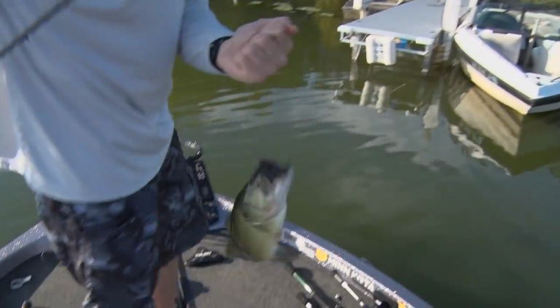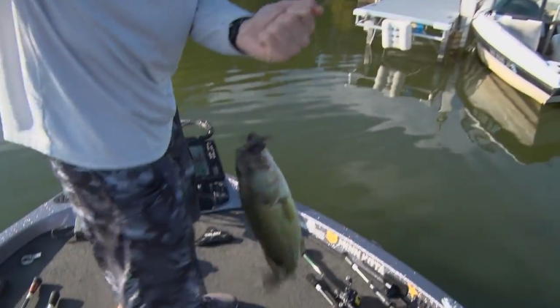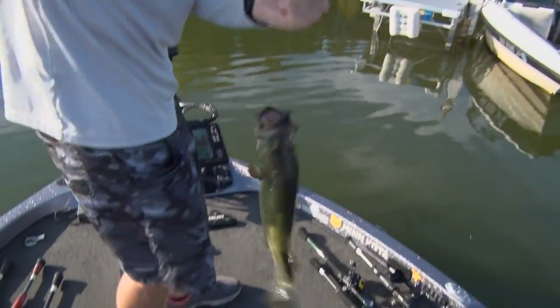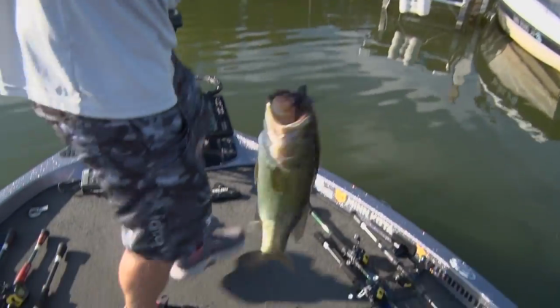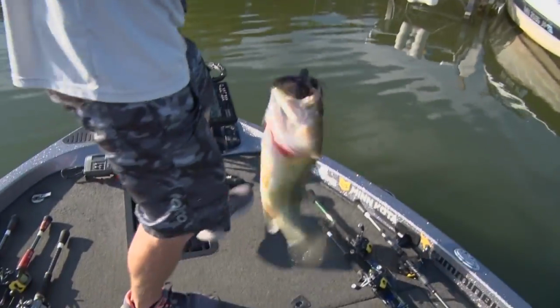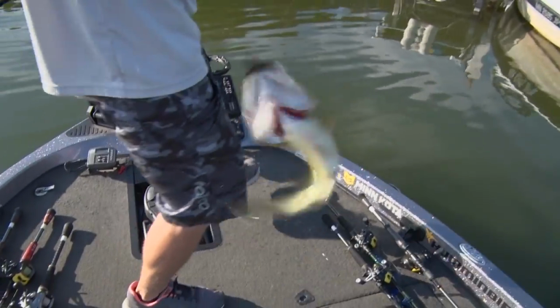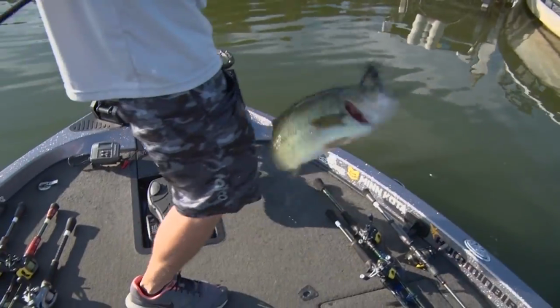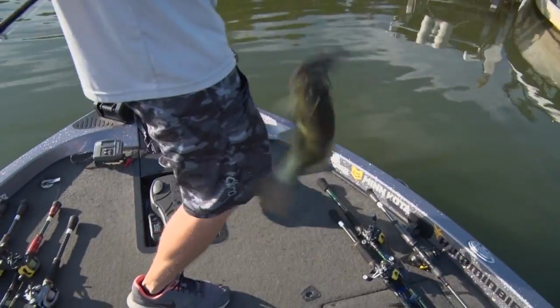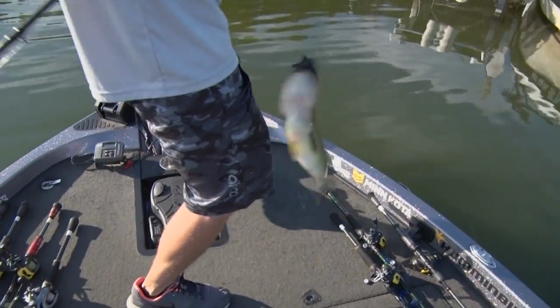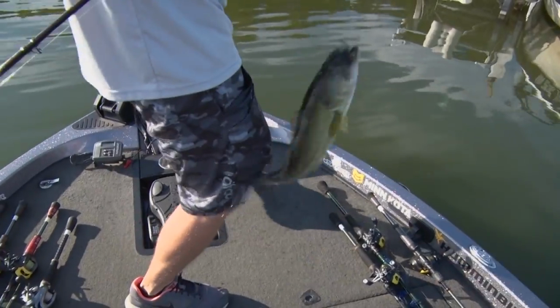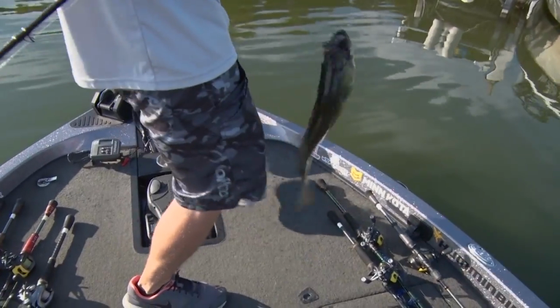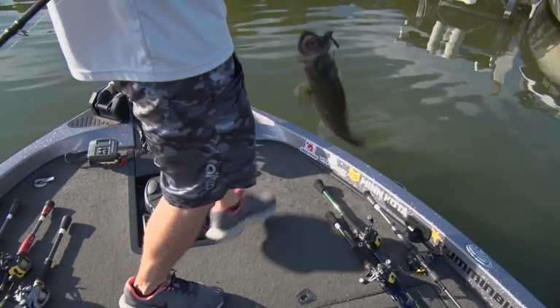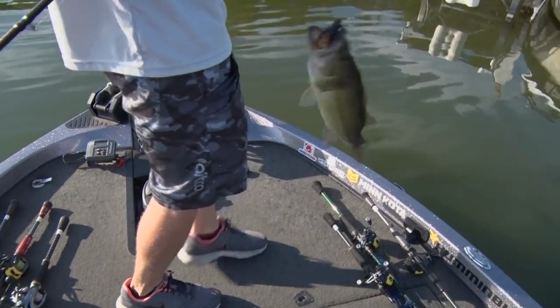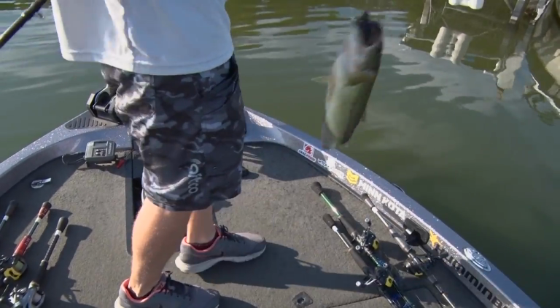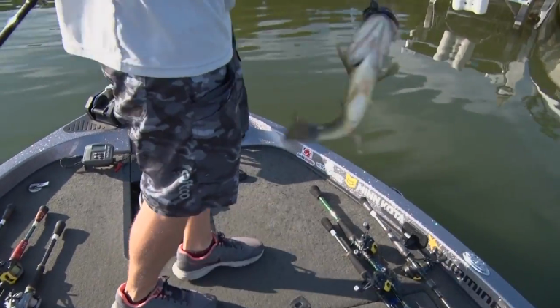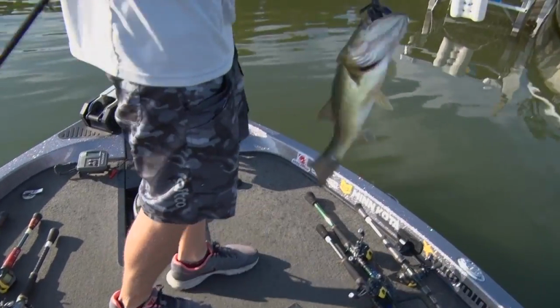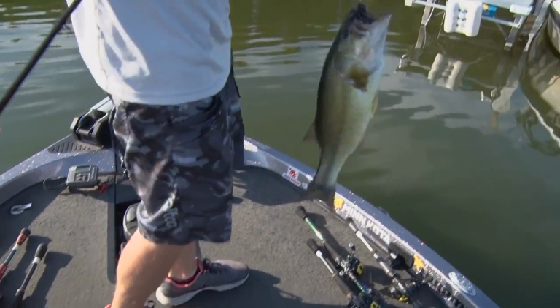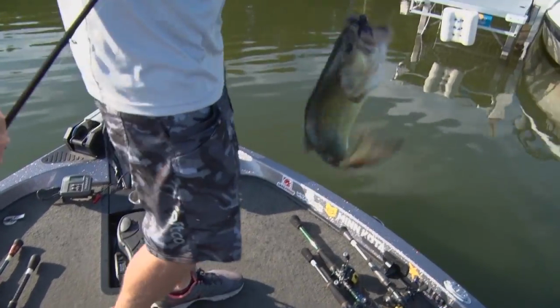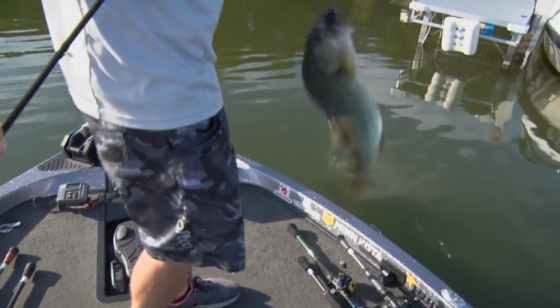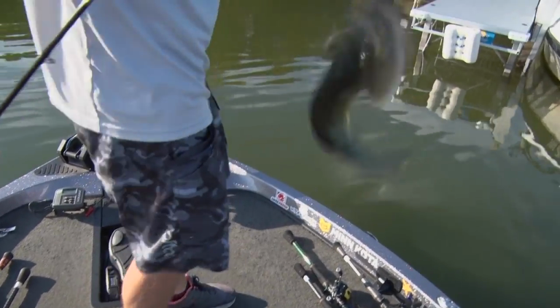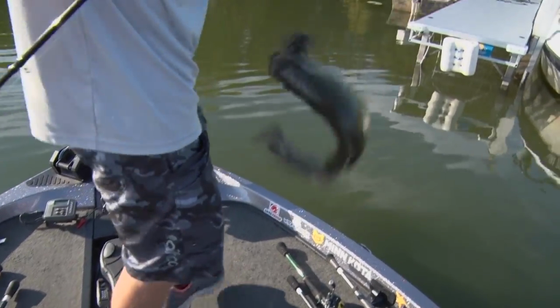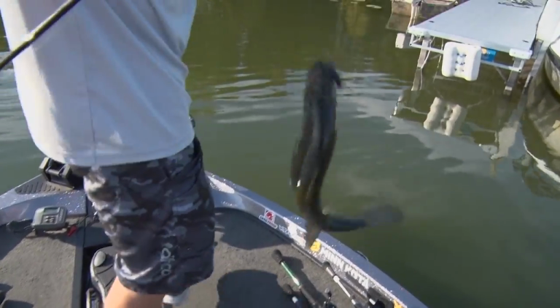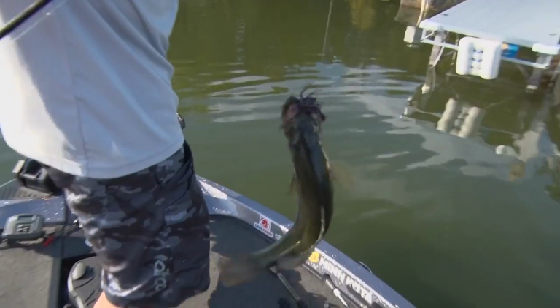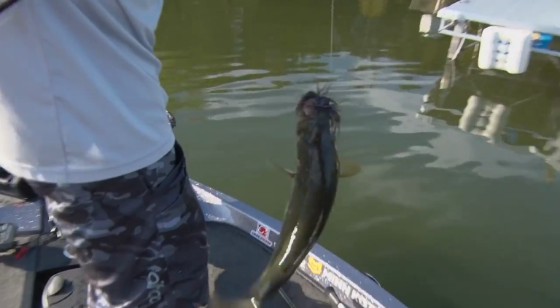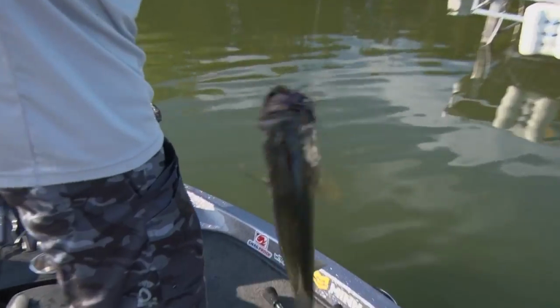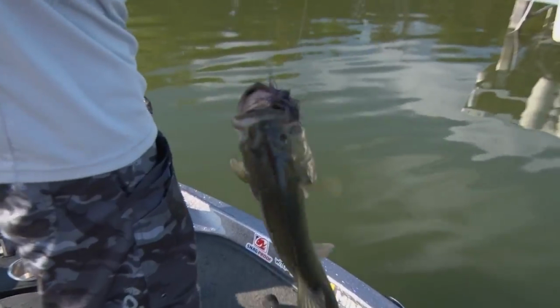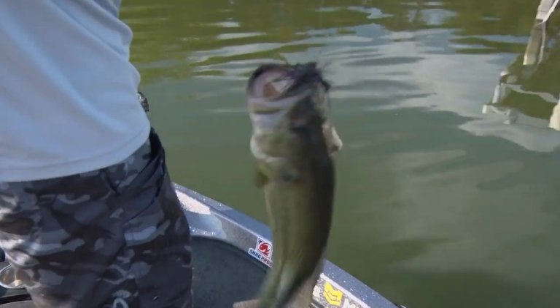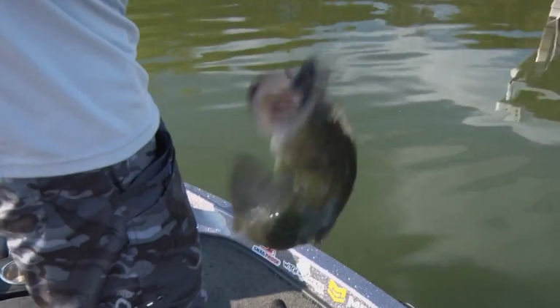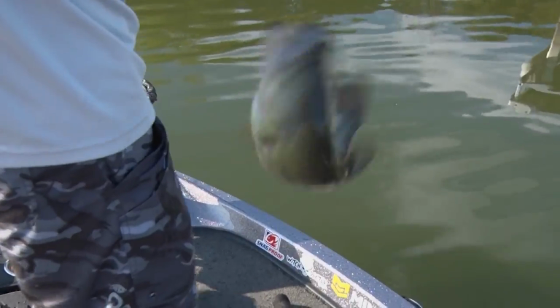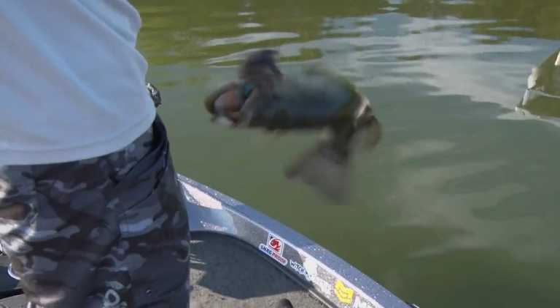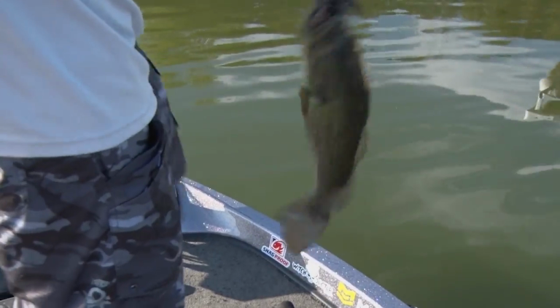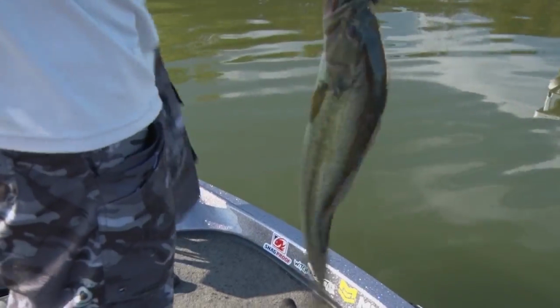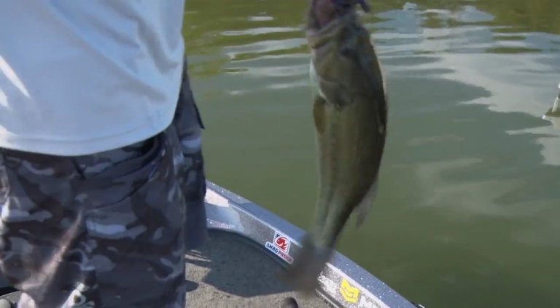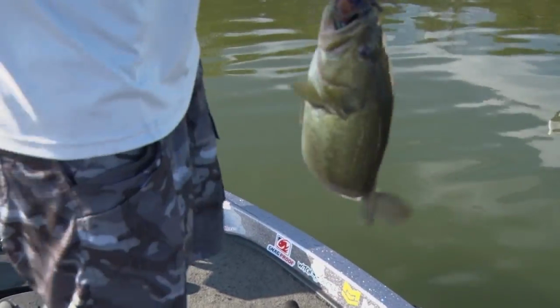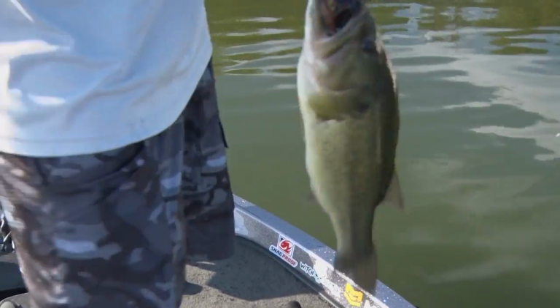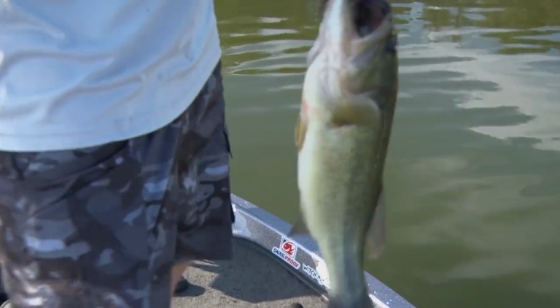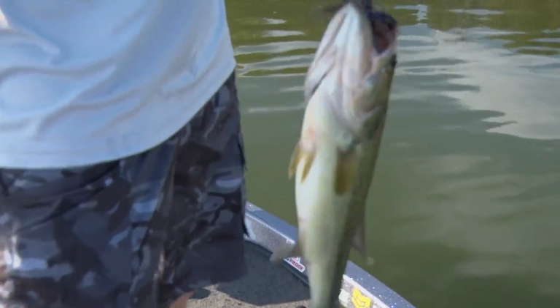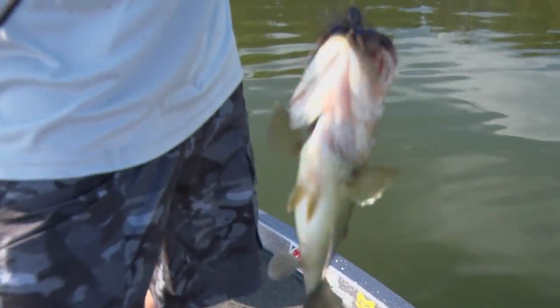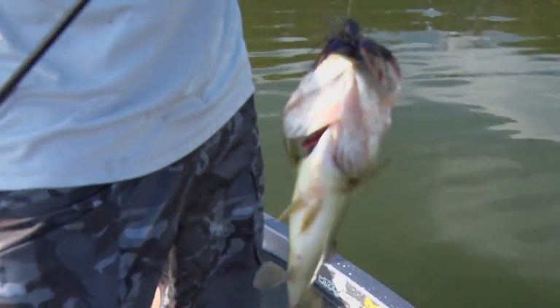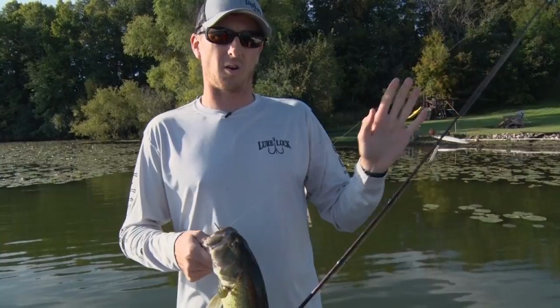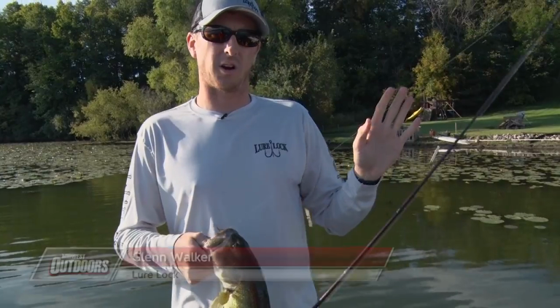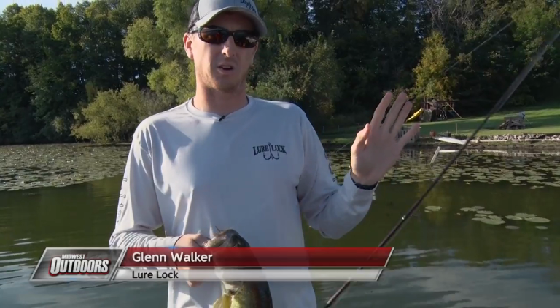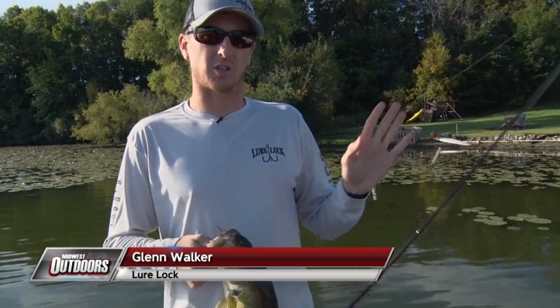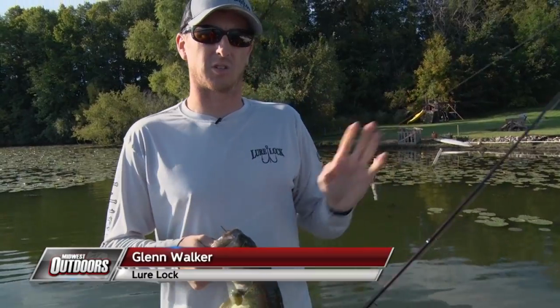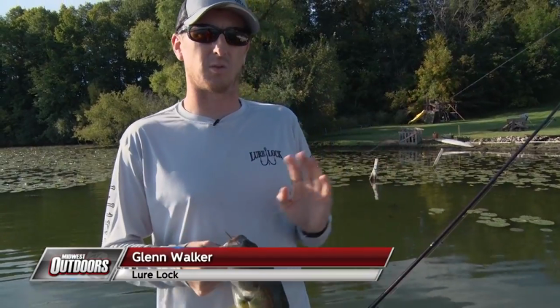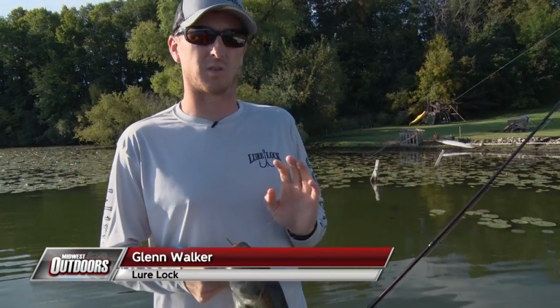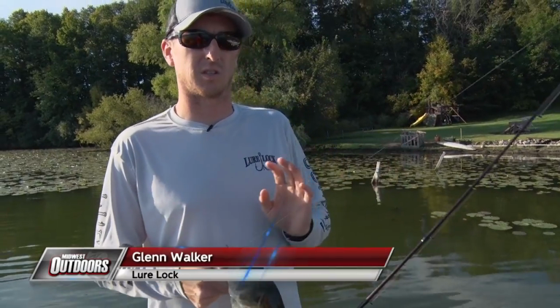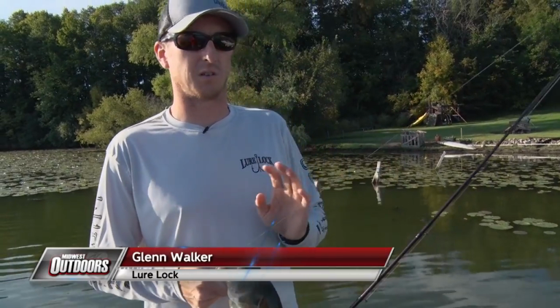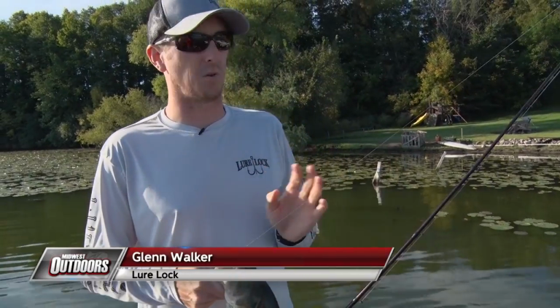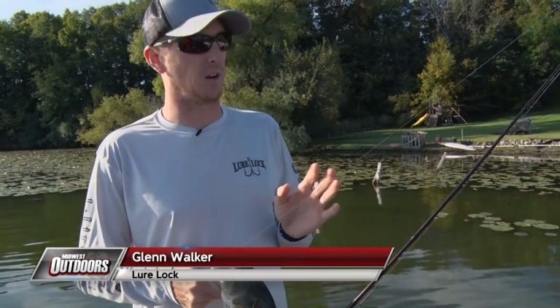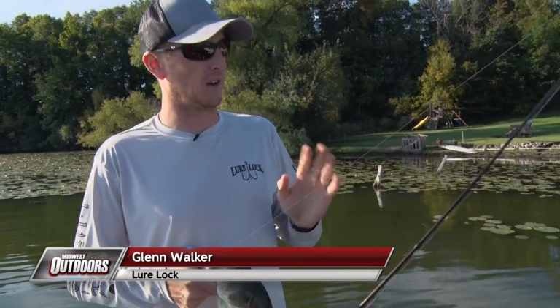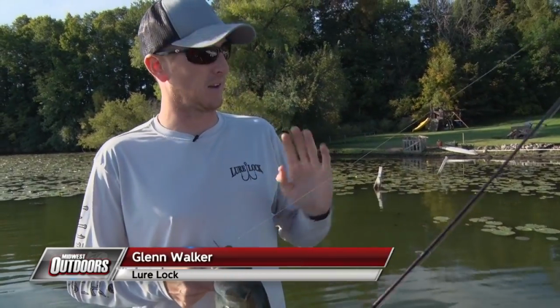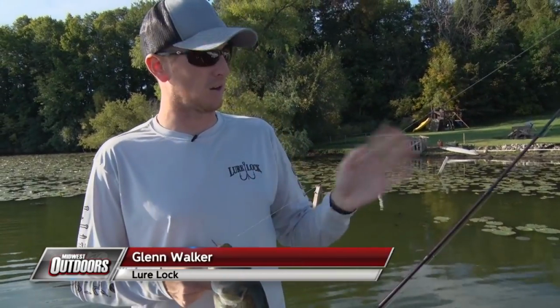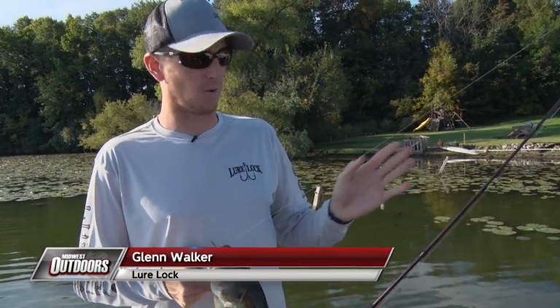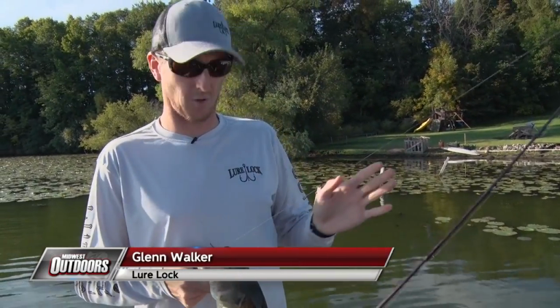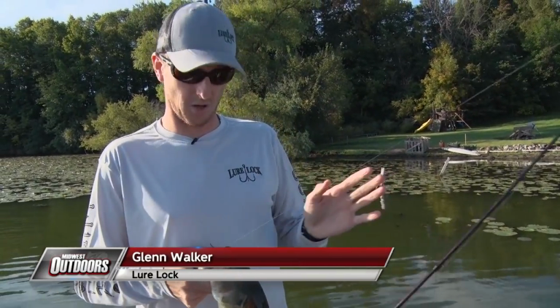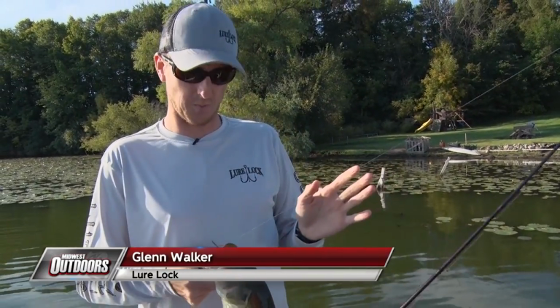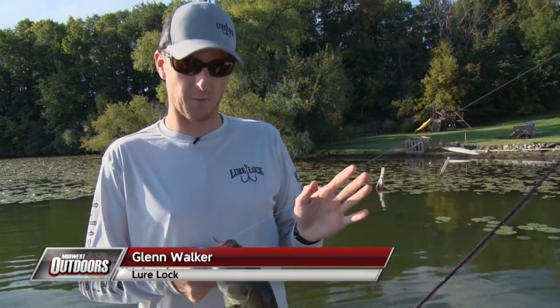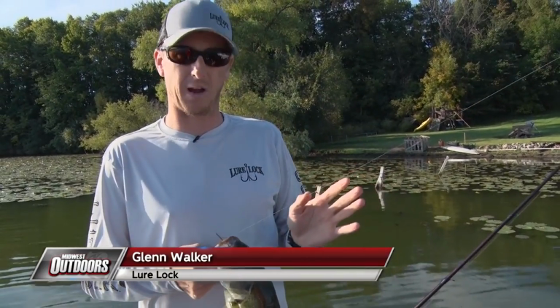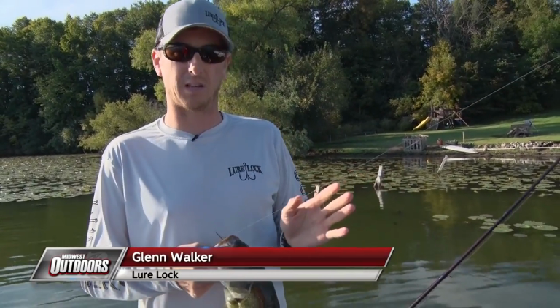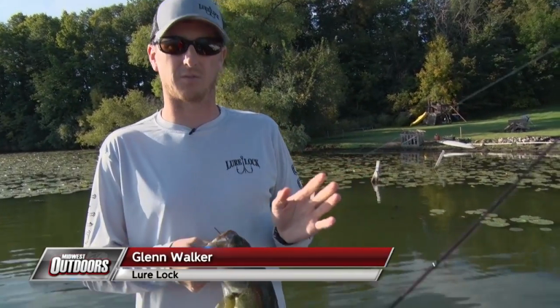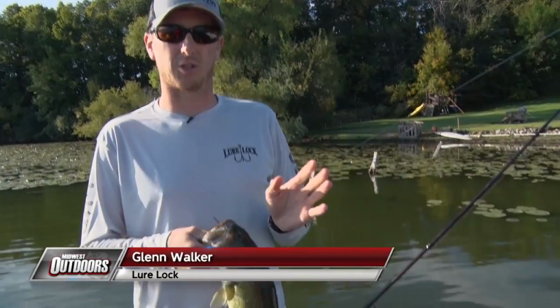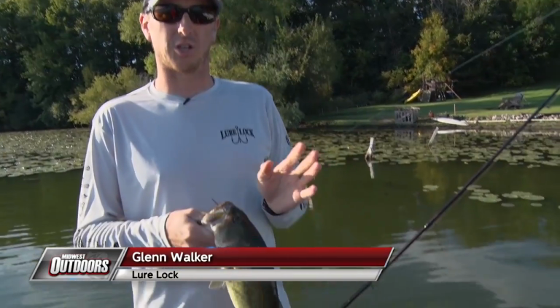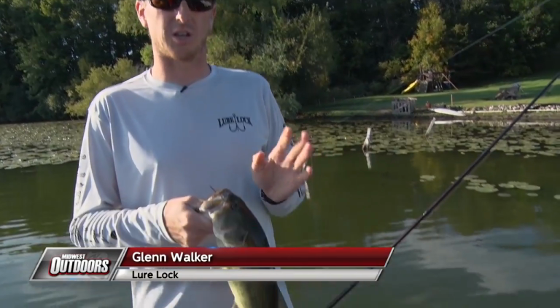Here we go, first one of the day. Glenn Walker here with Midwest Outdoors. We're out here just doing some largemouth bass fishing.